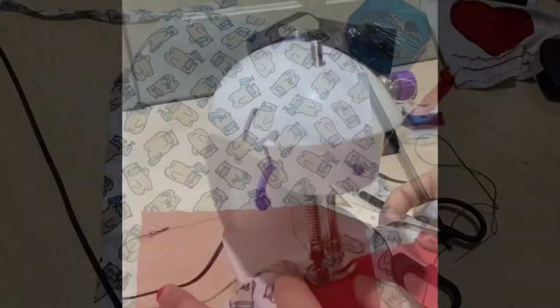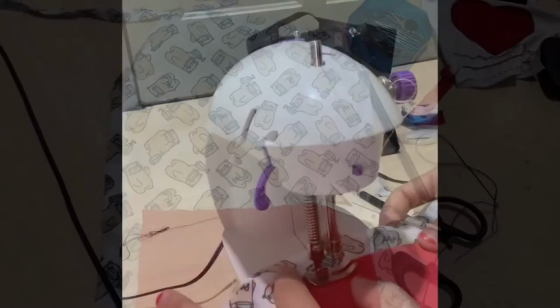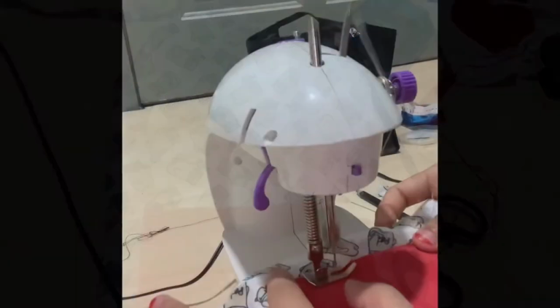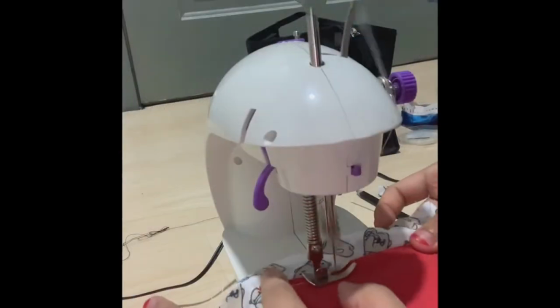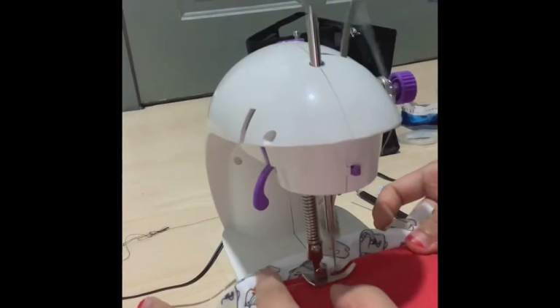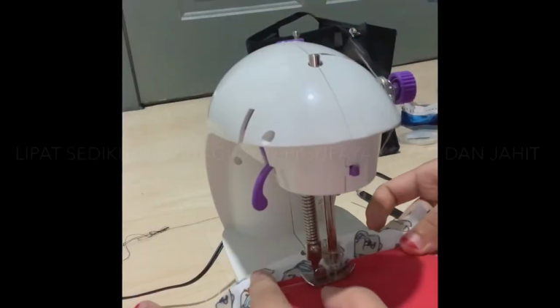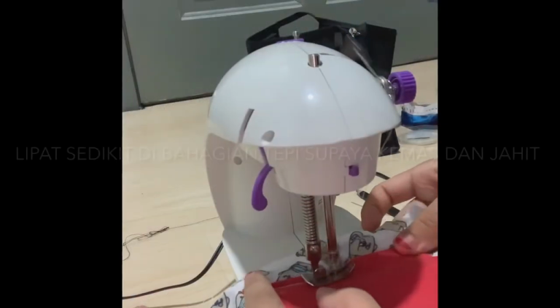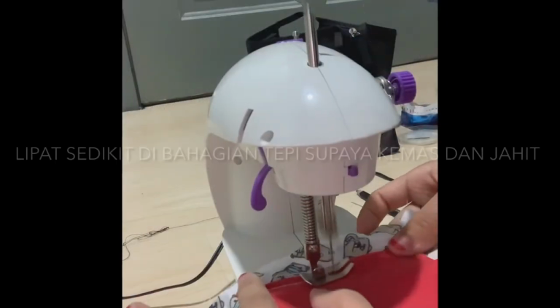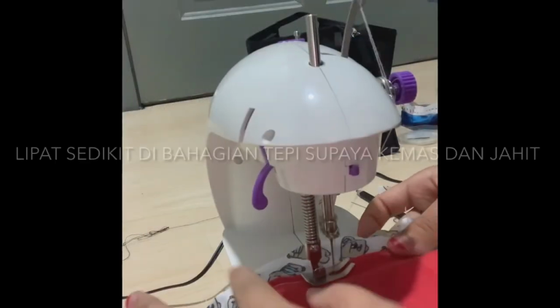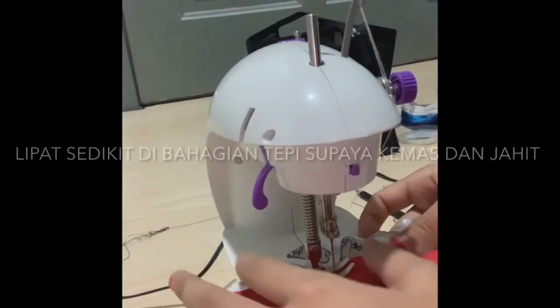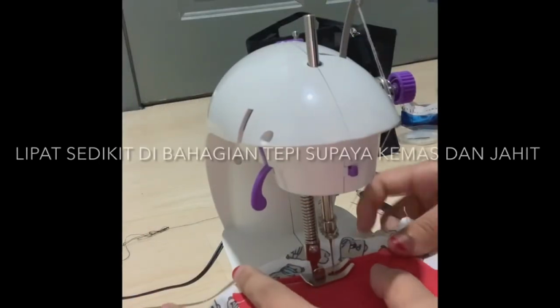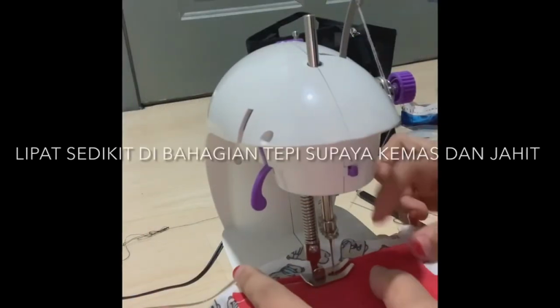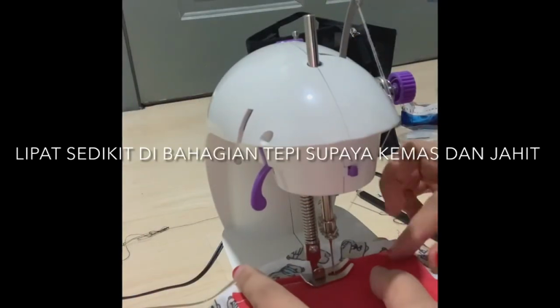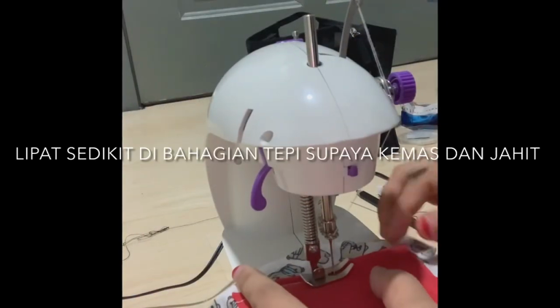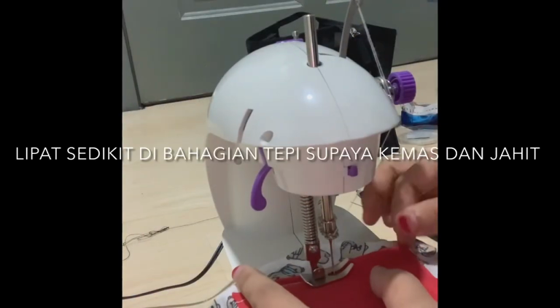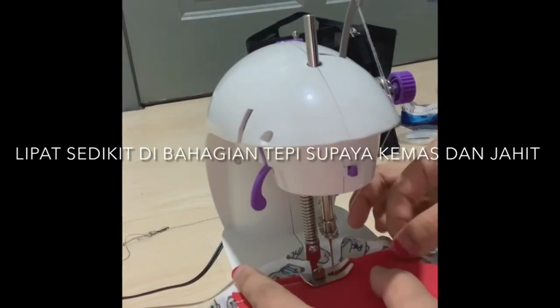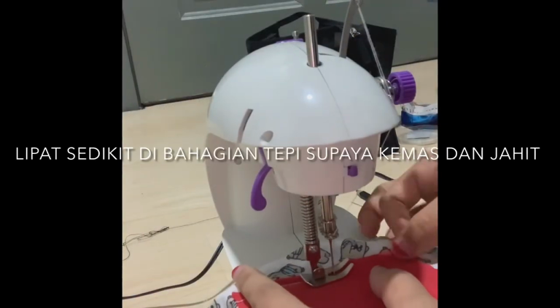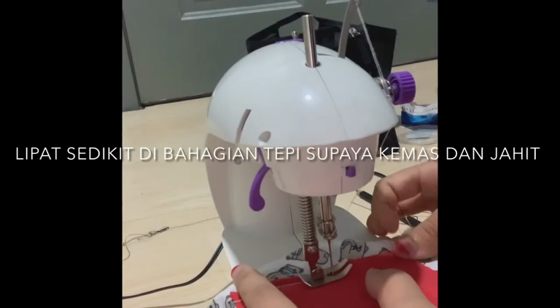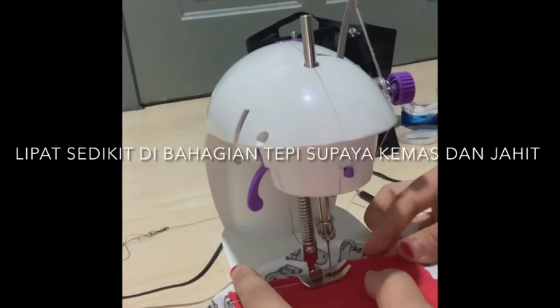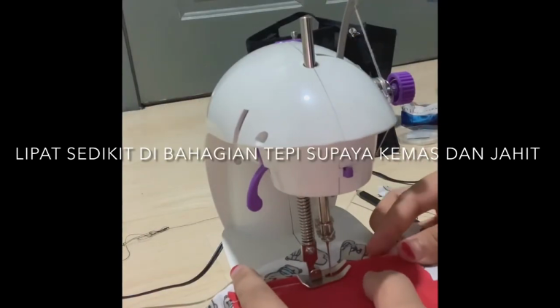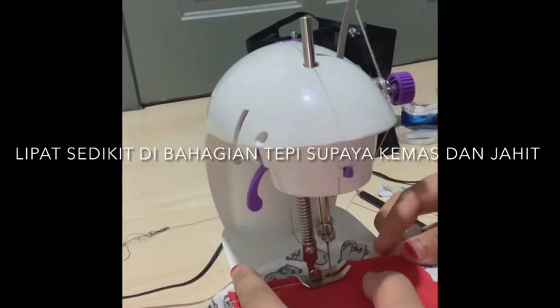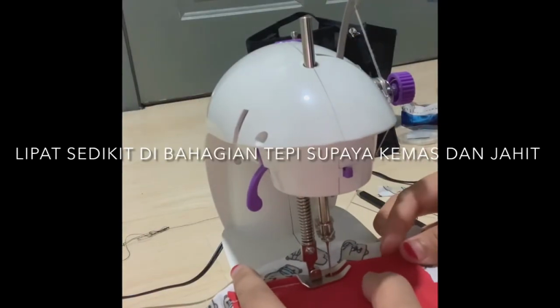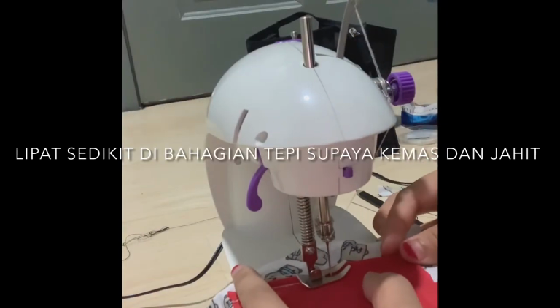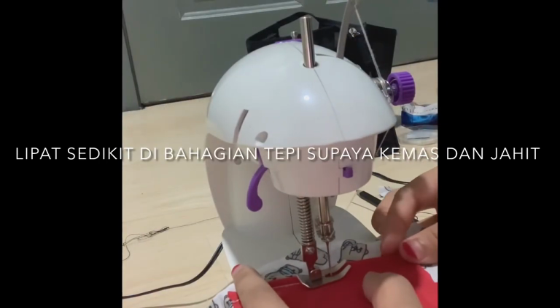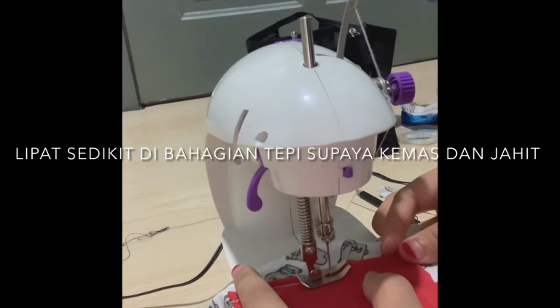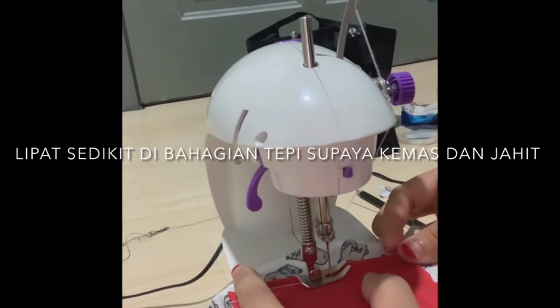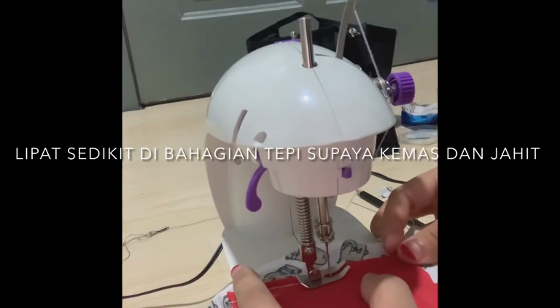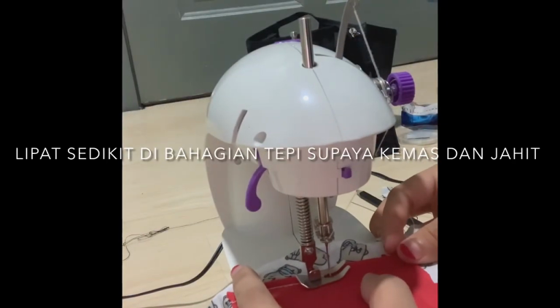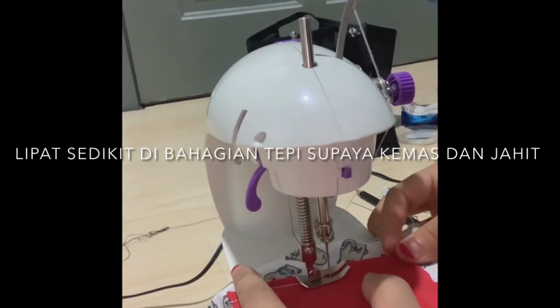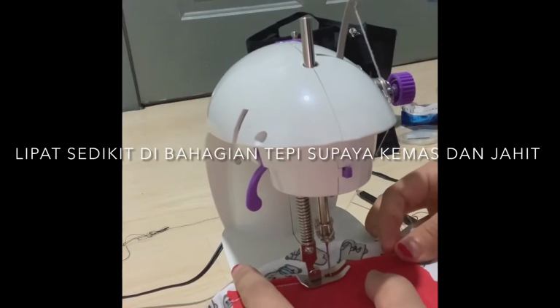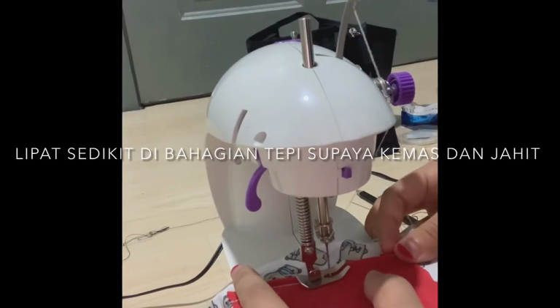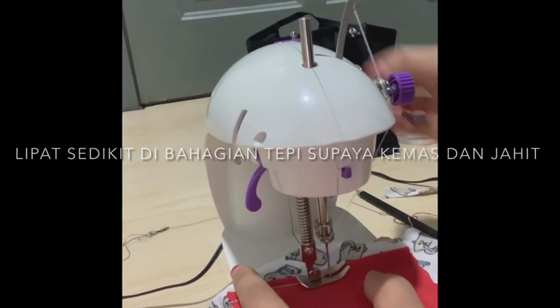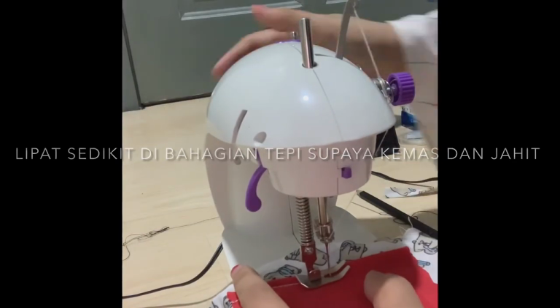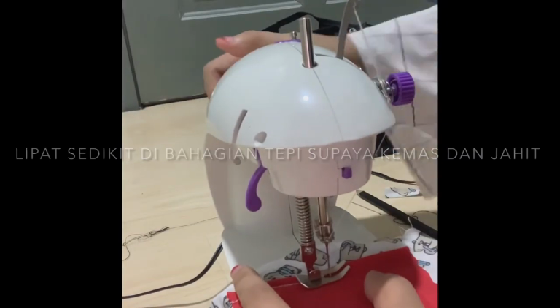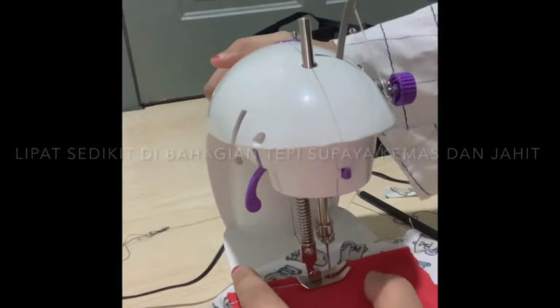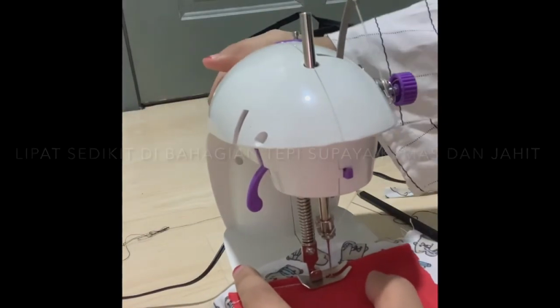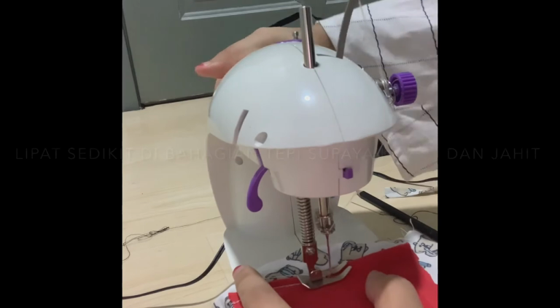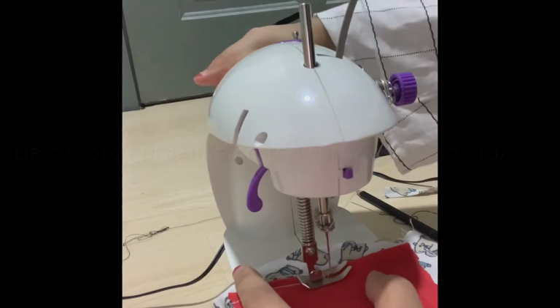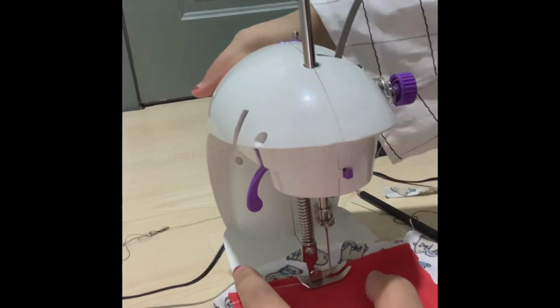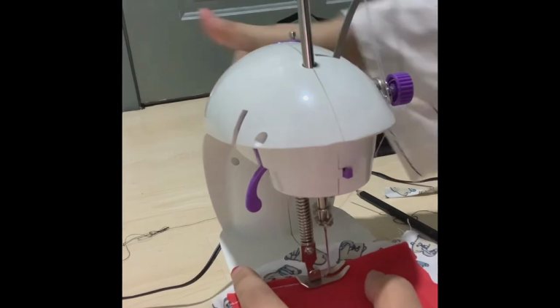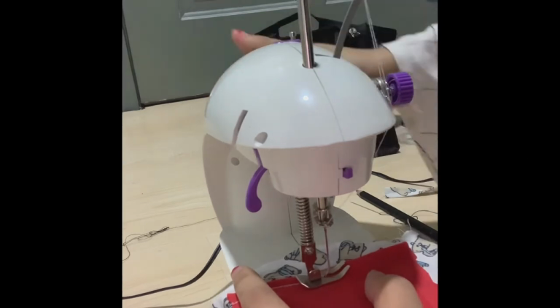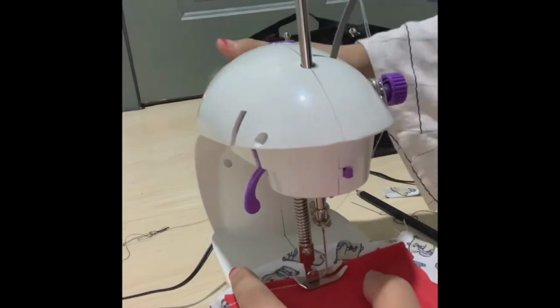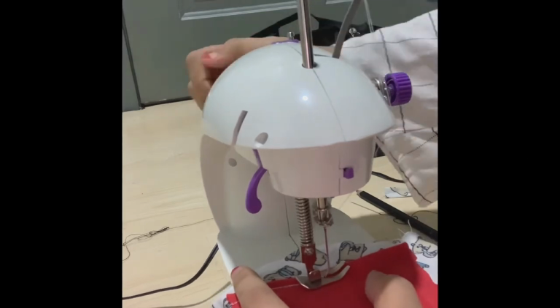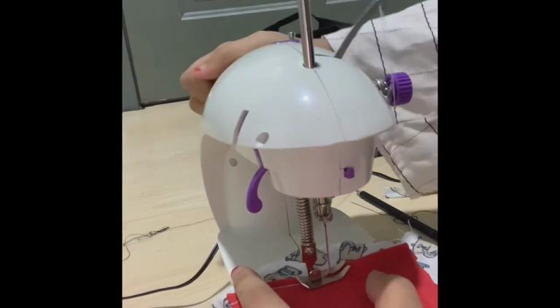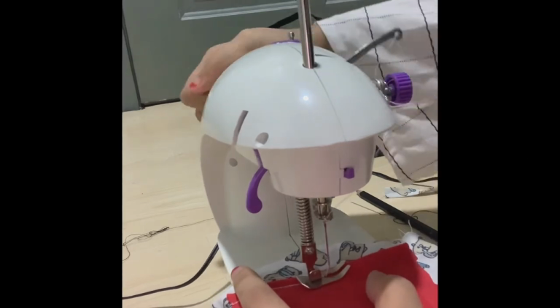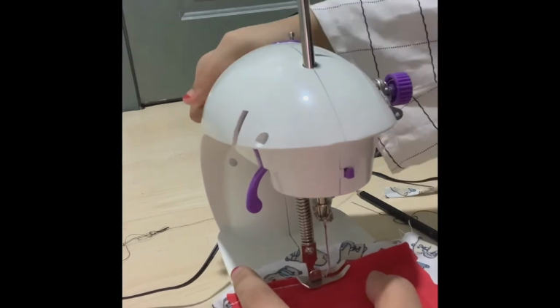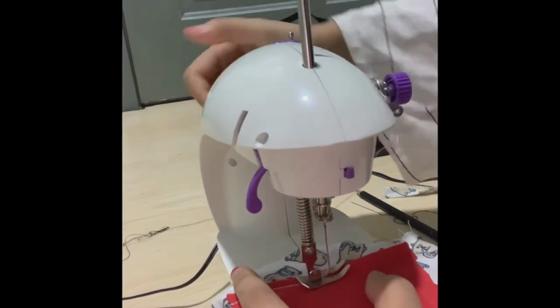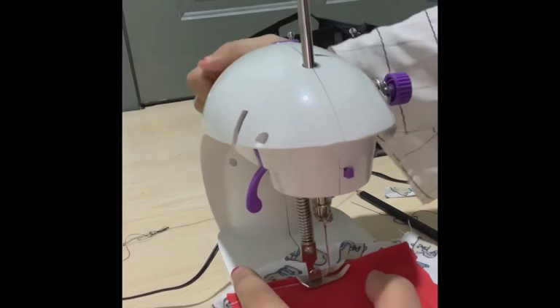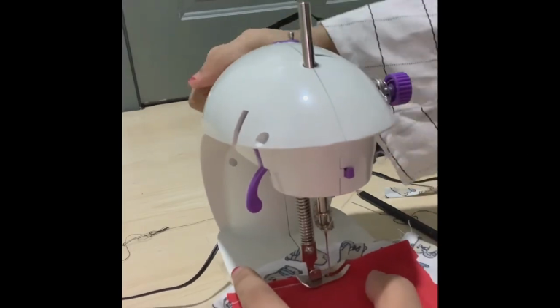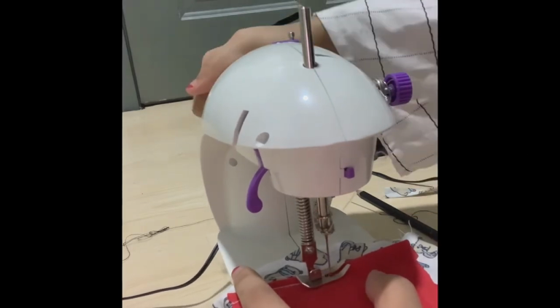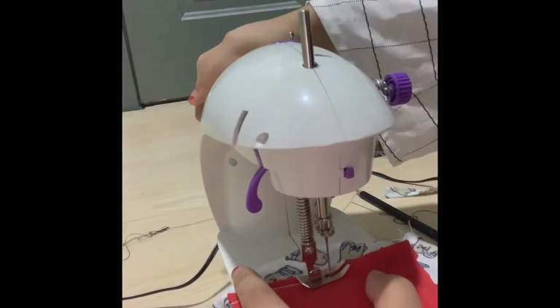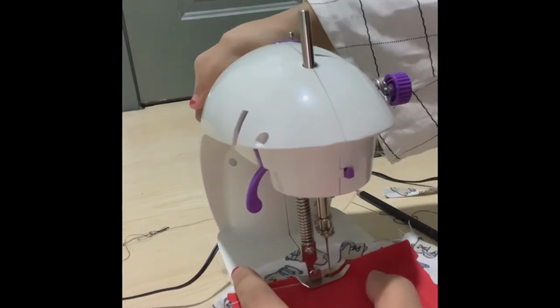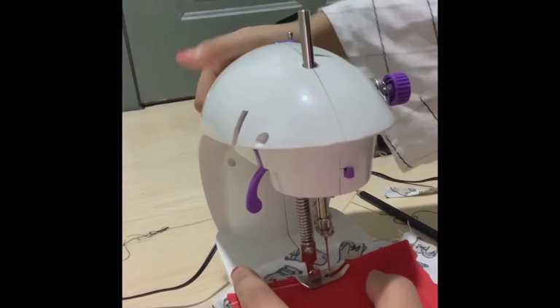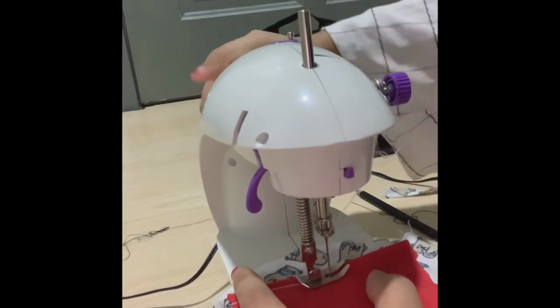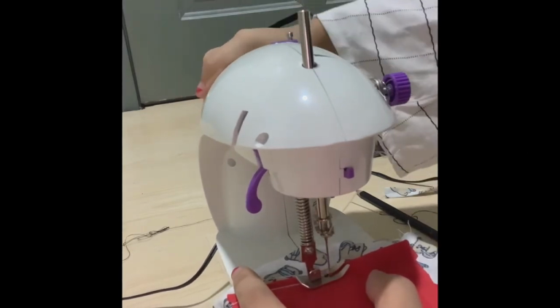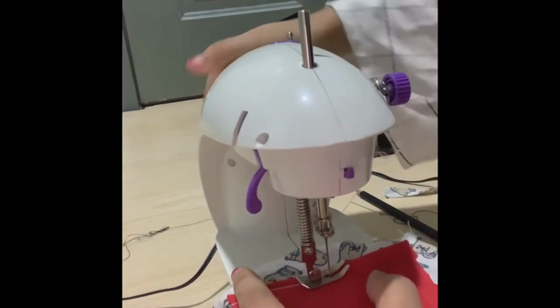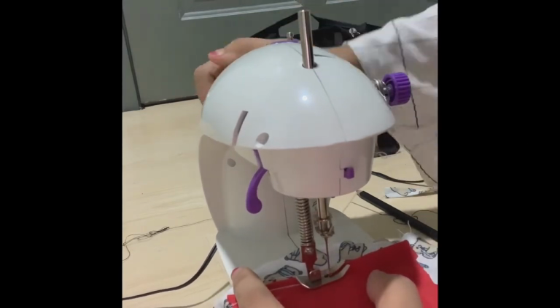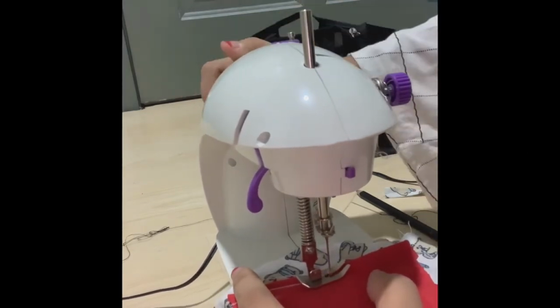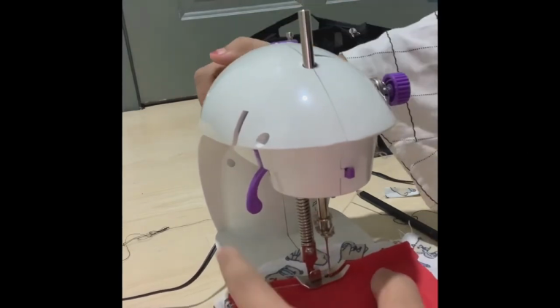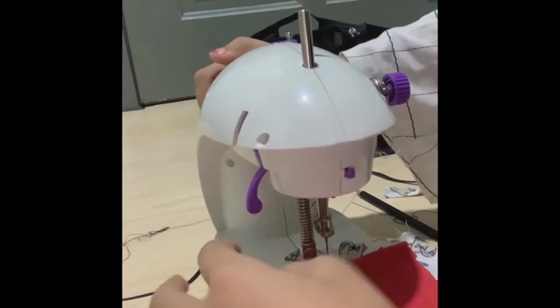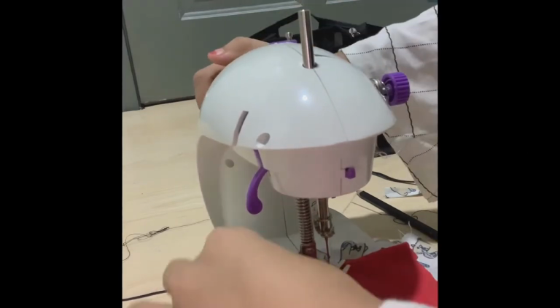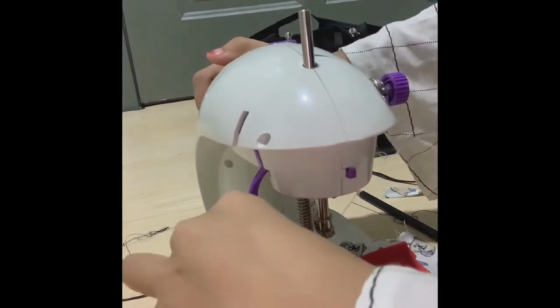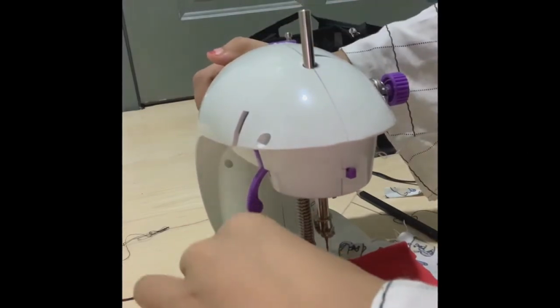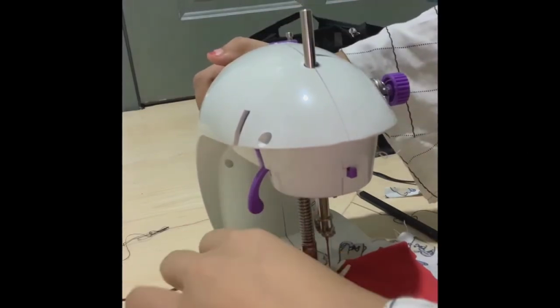Sekarang, kita mula ke bahagian poket. Ia perlu dijahit dengan berhemah.